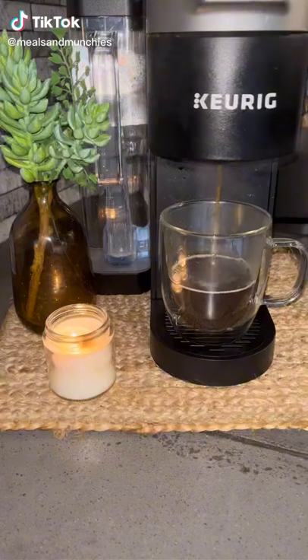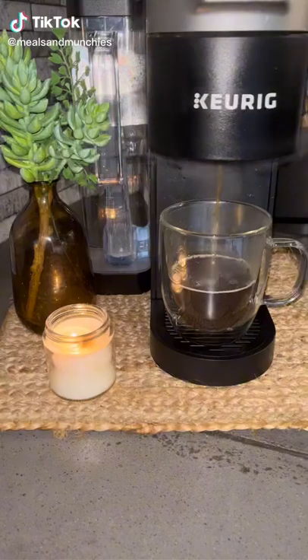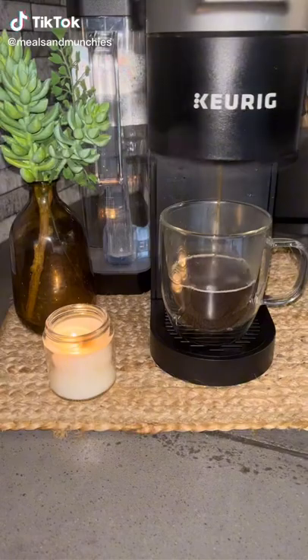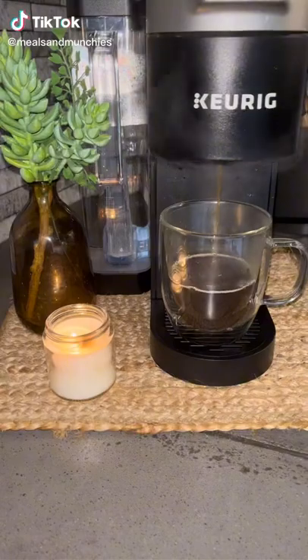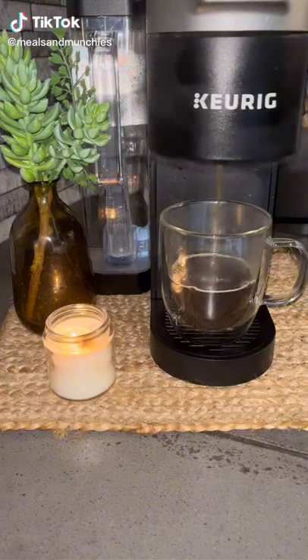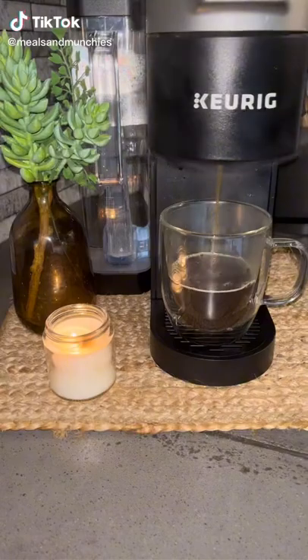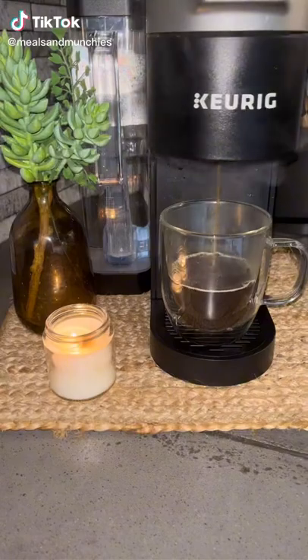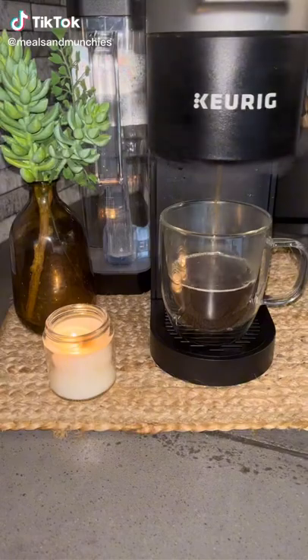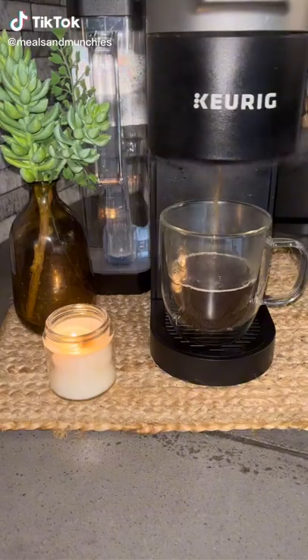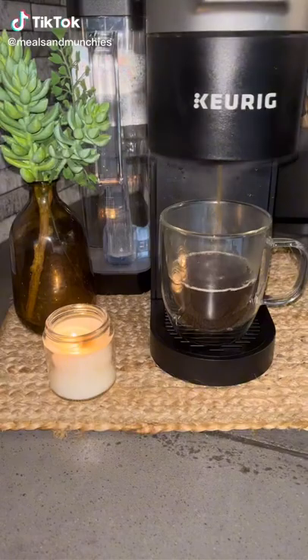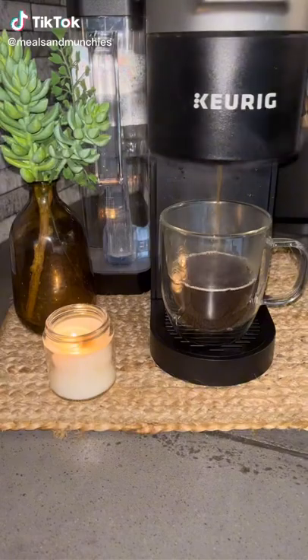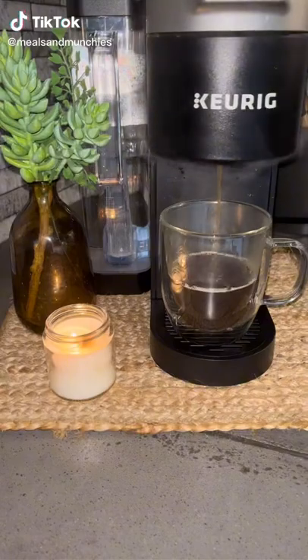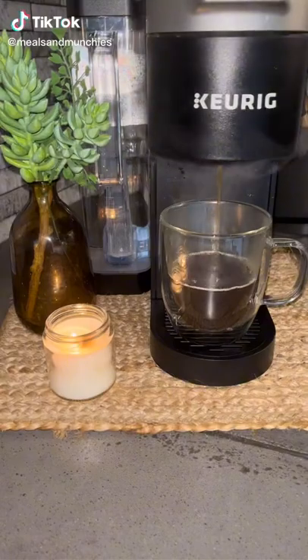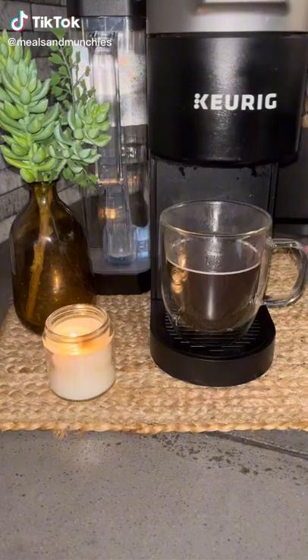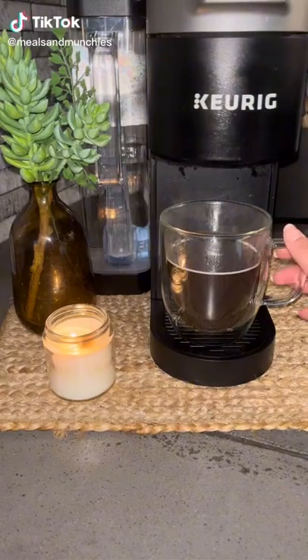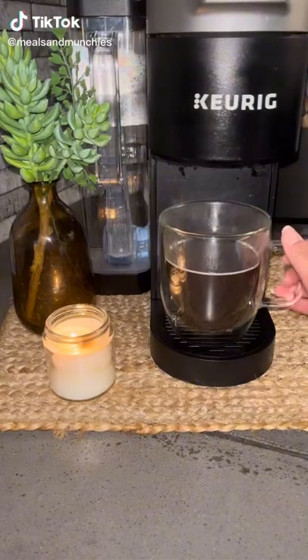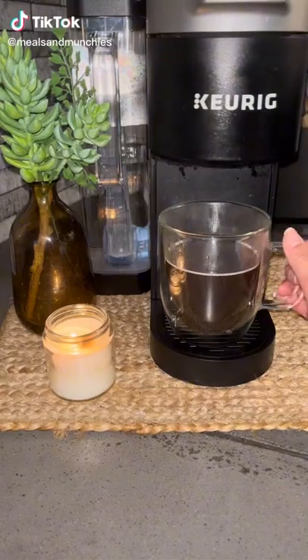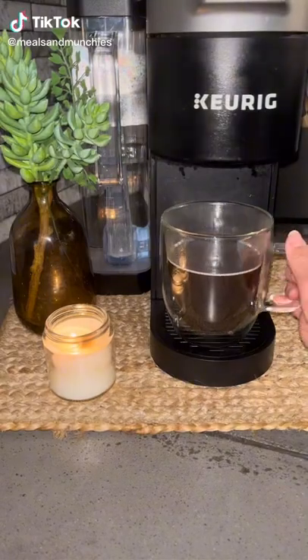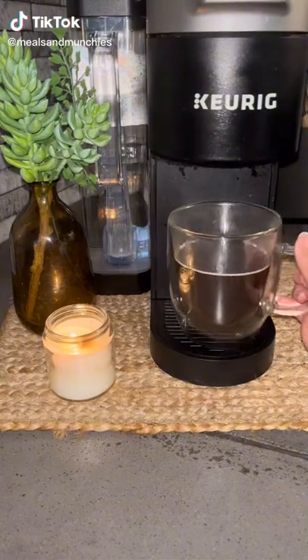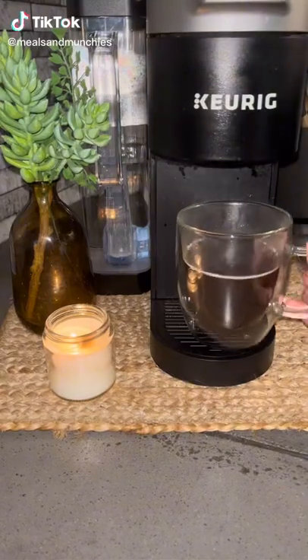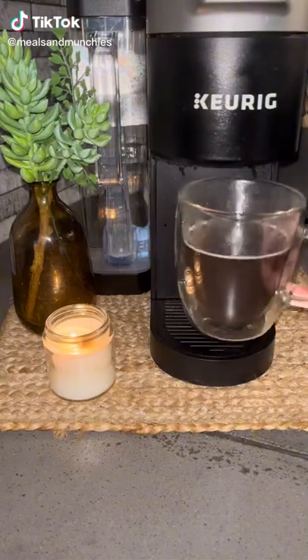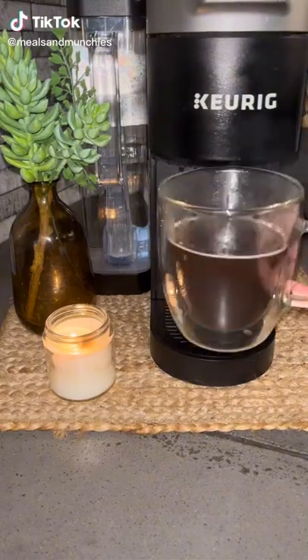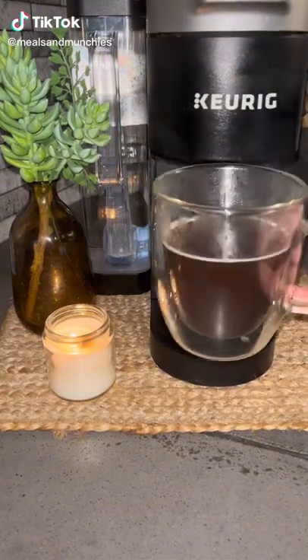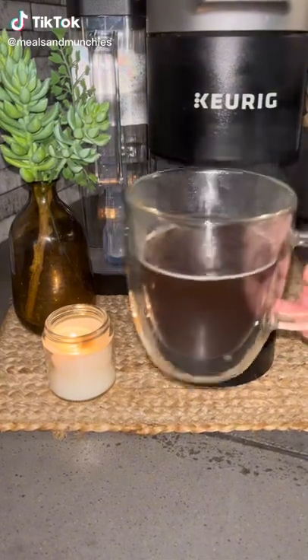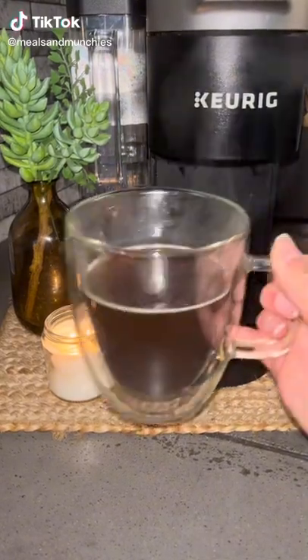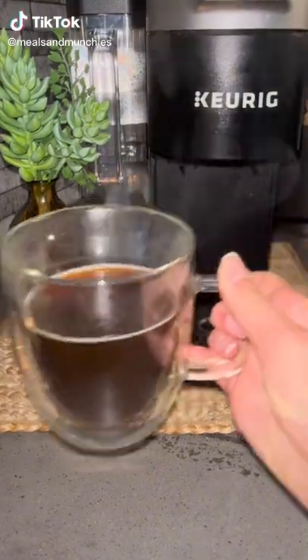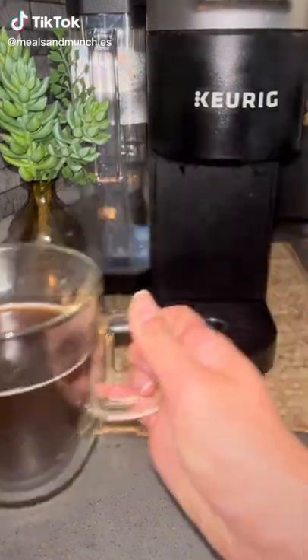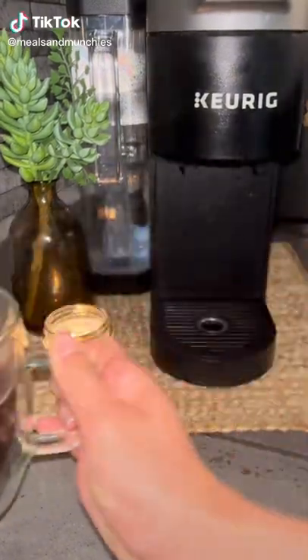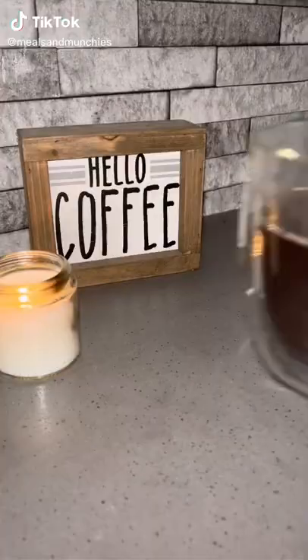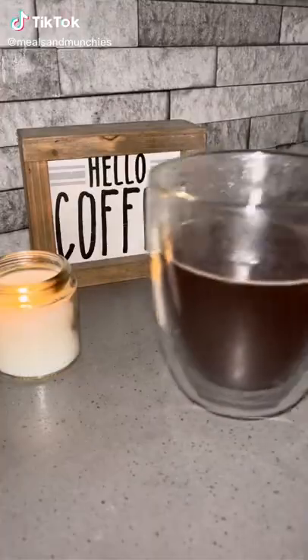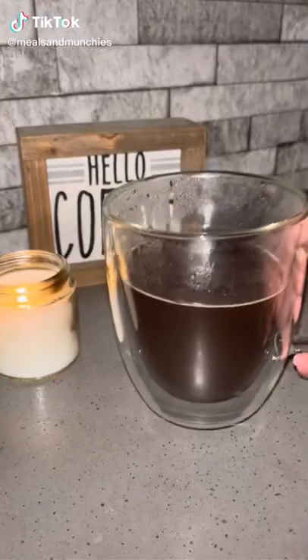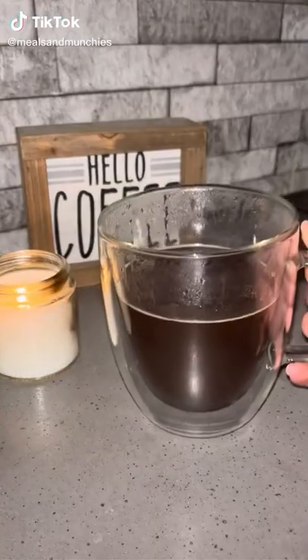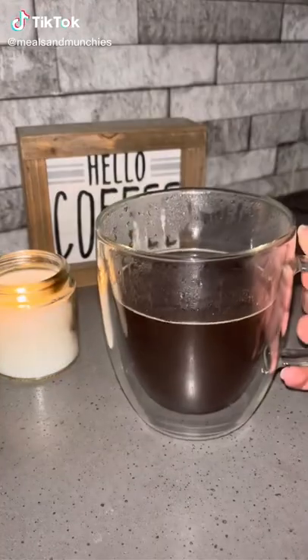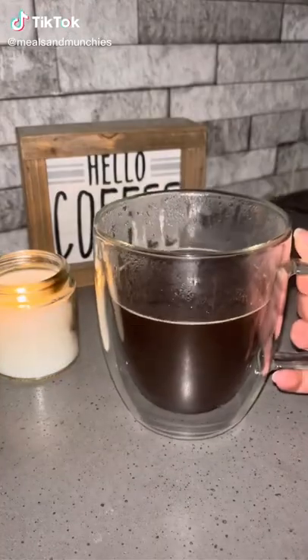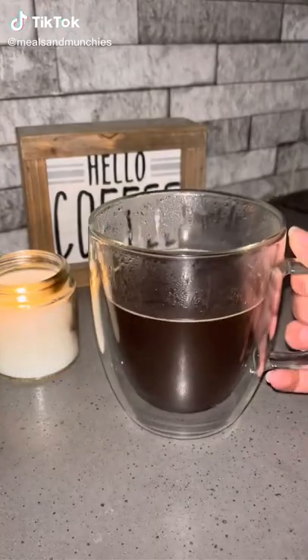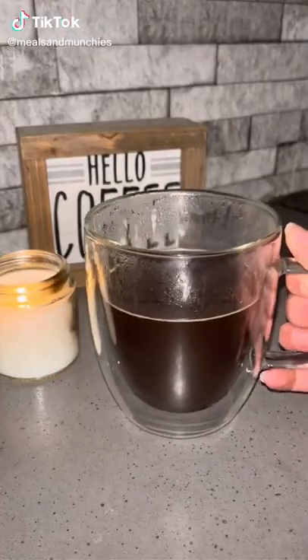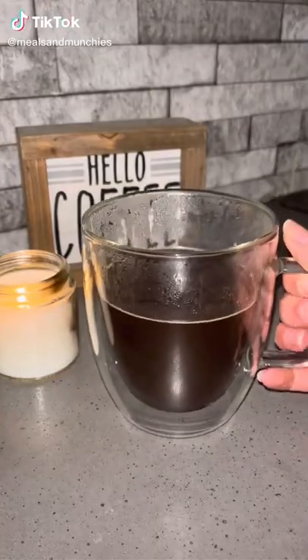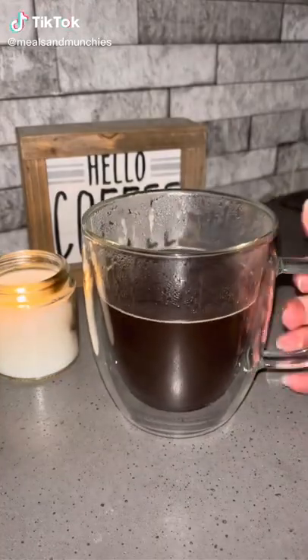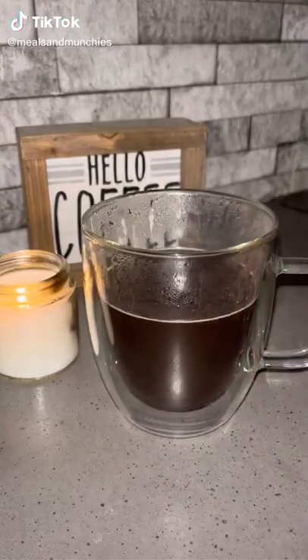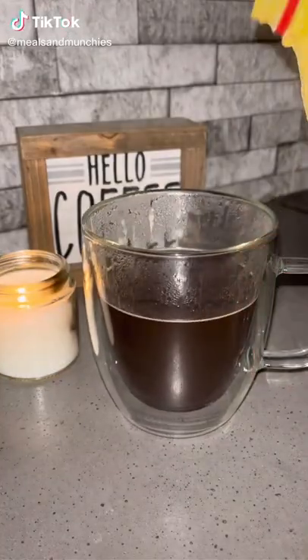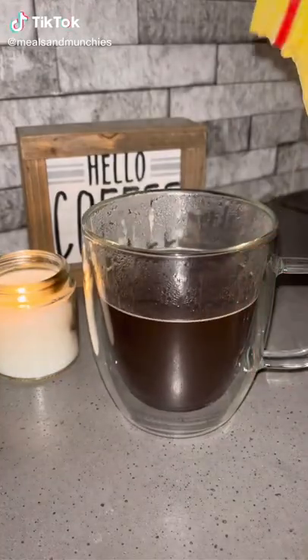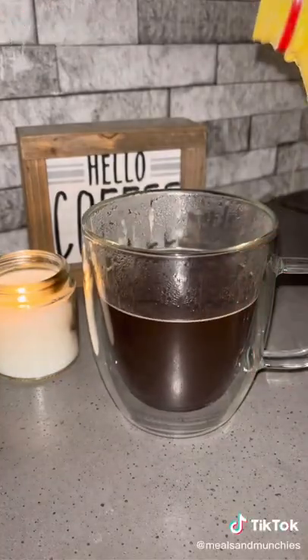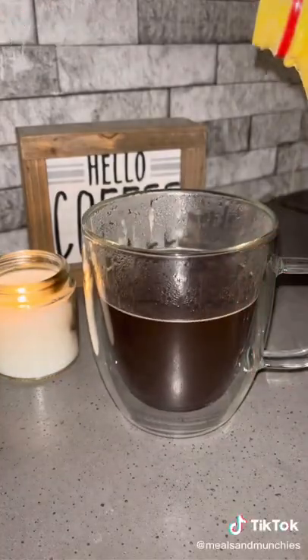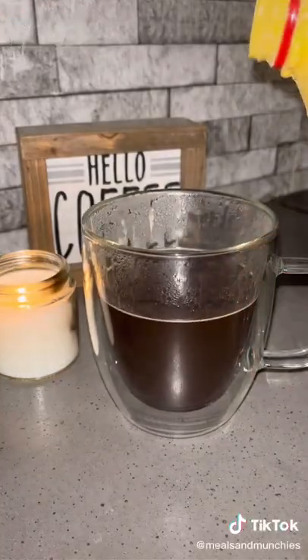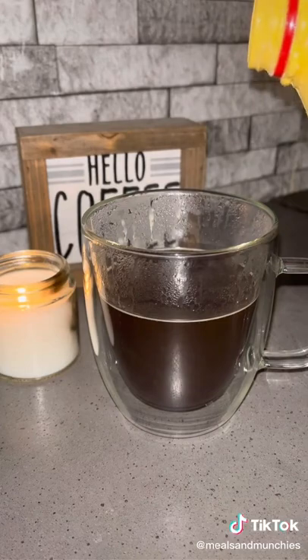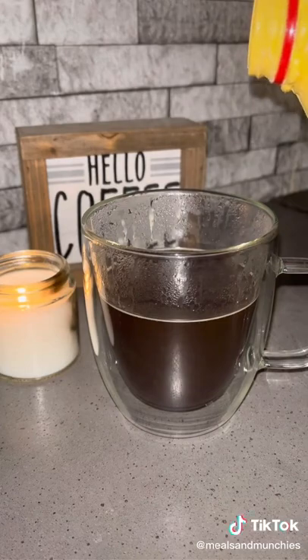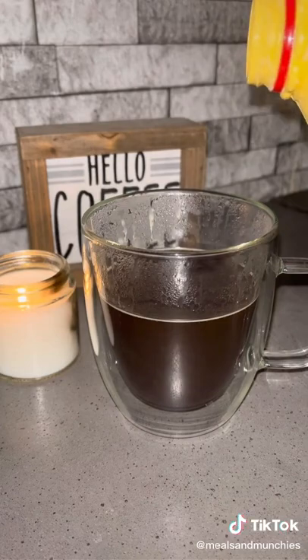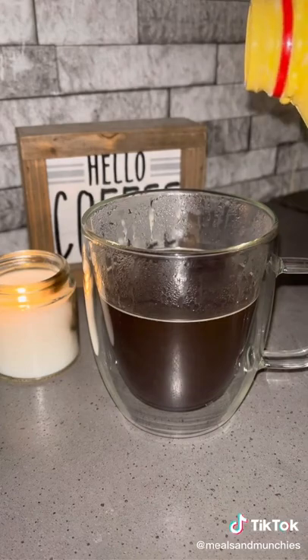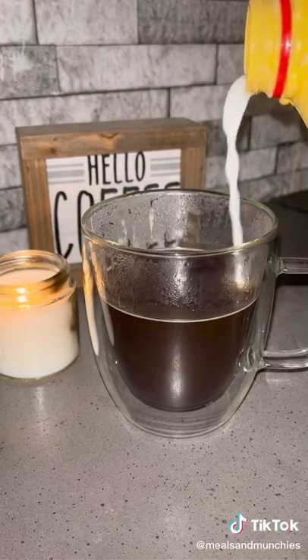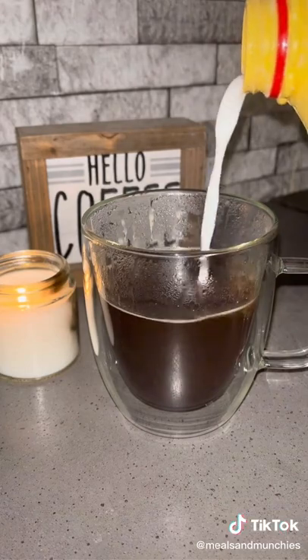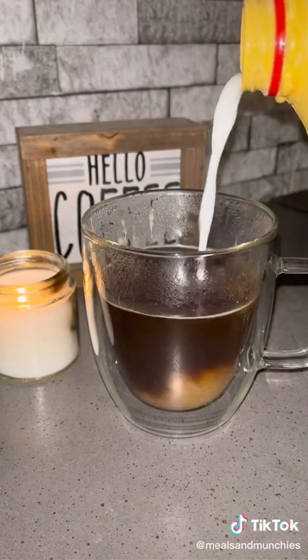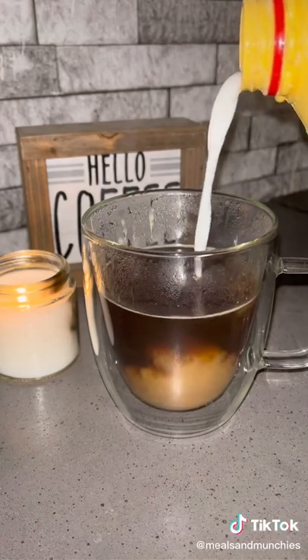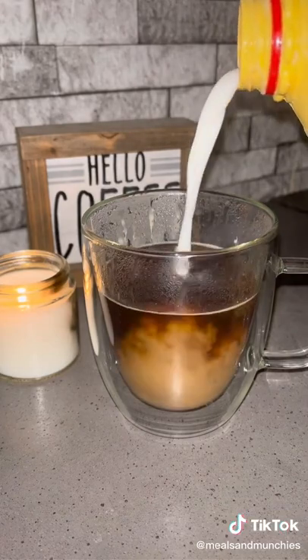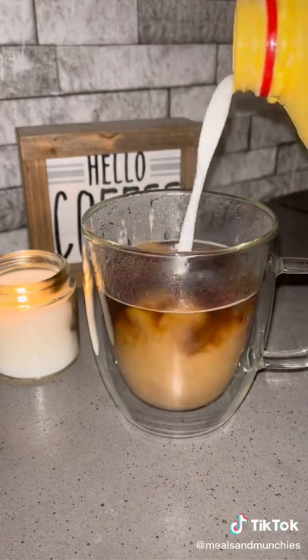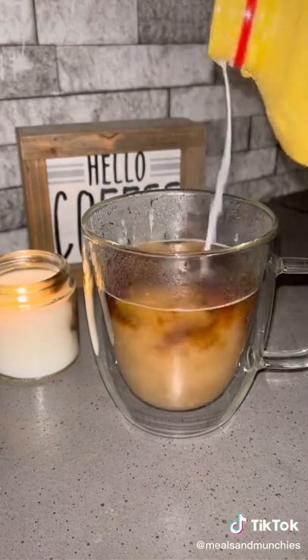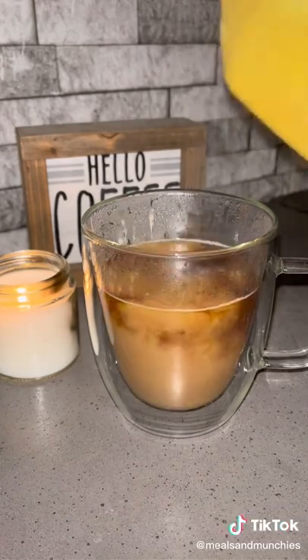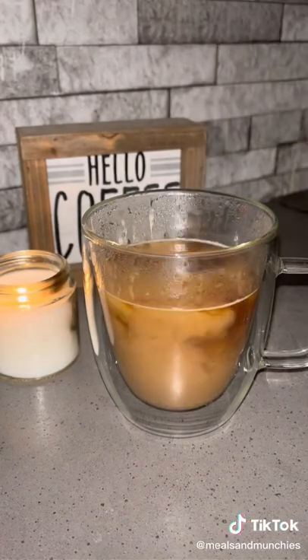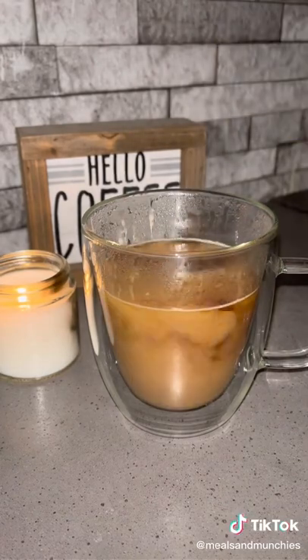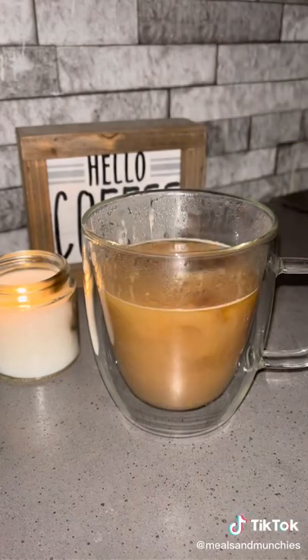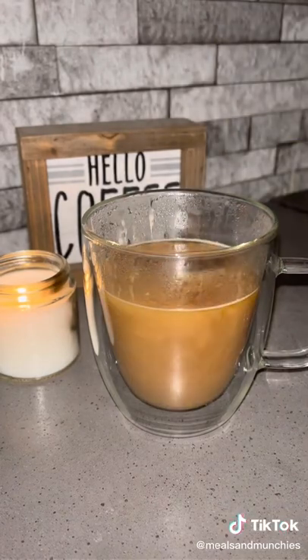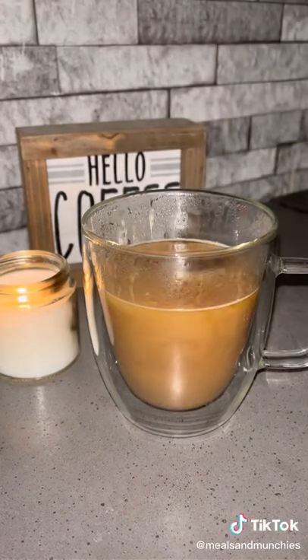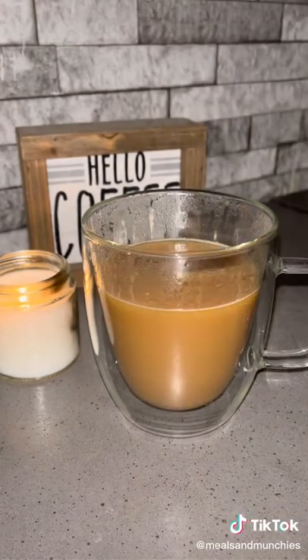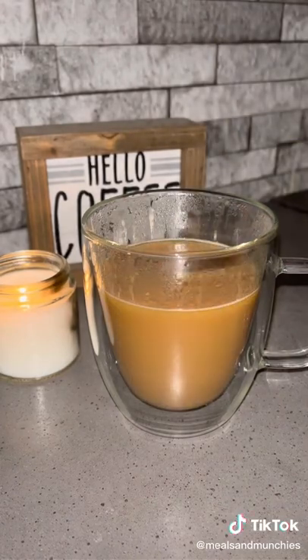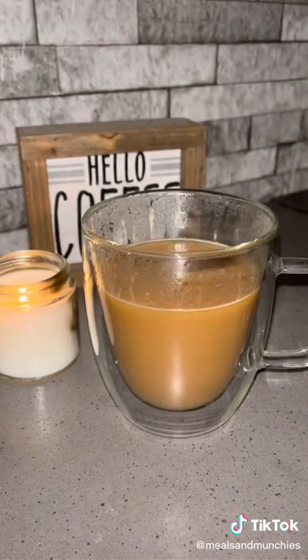Come with me on this rainy morning to make a French vanilla coffee with close to 30 grams of protein. Make coffee as you usually would, then add a splash of milk.